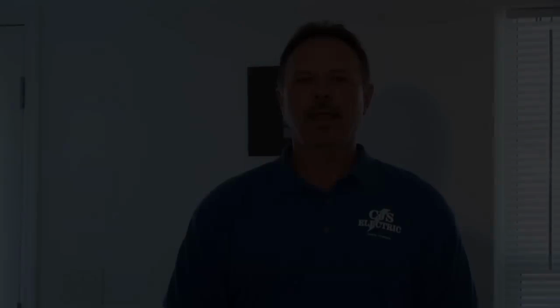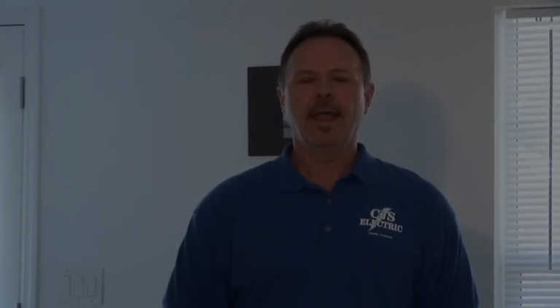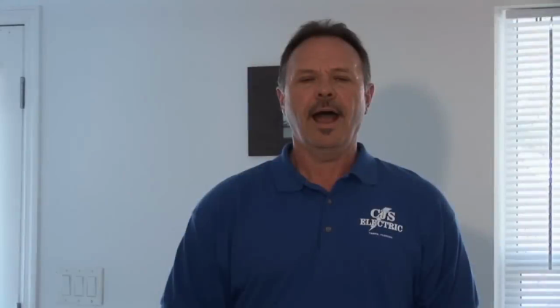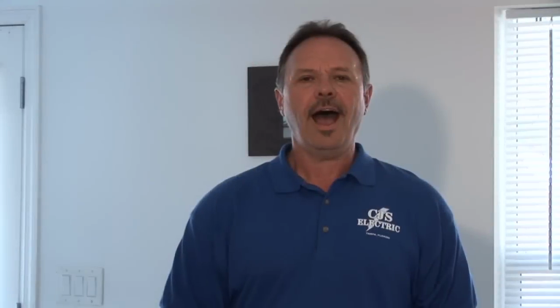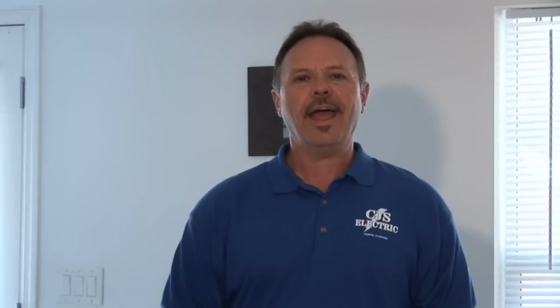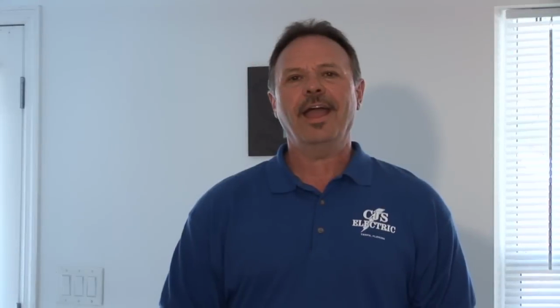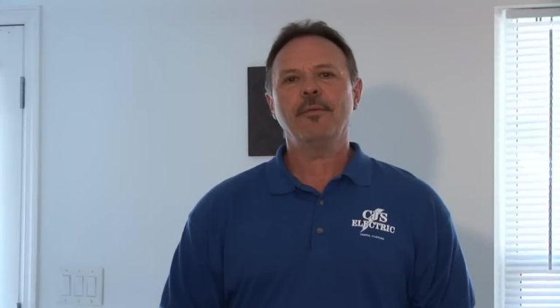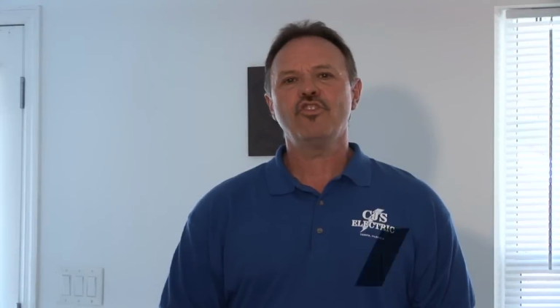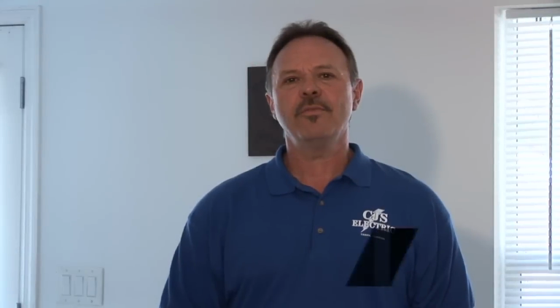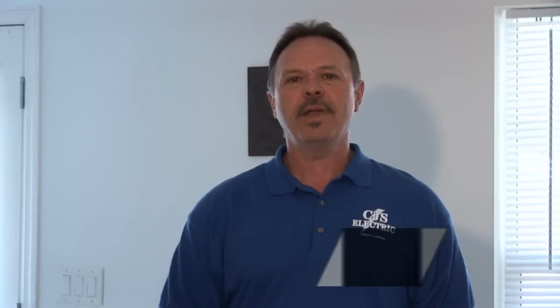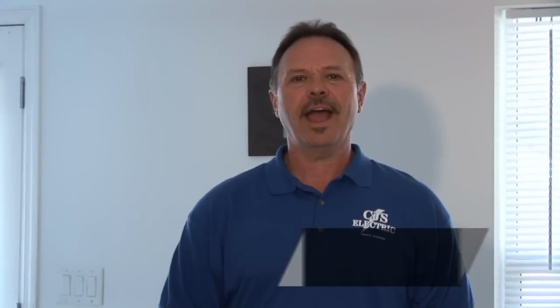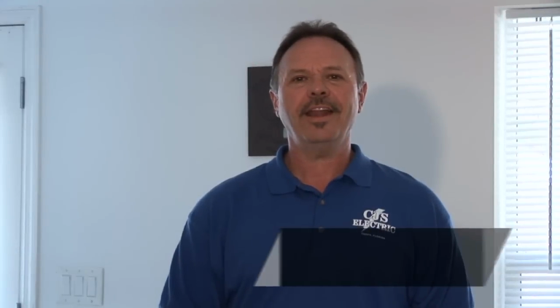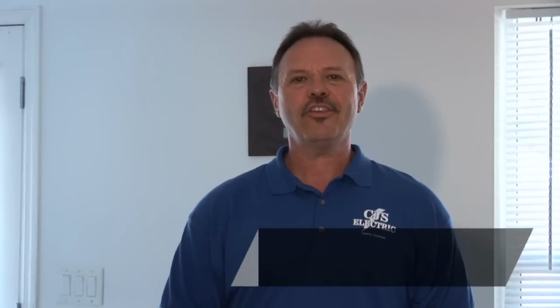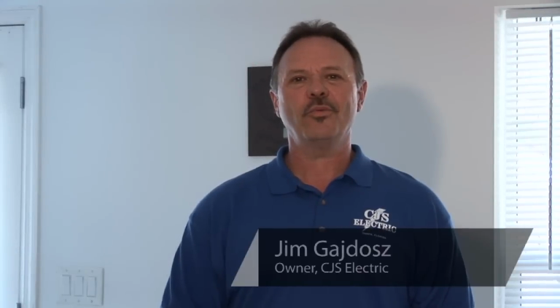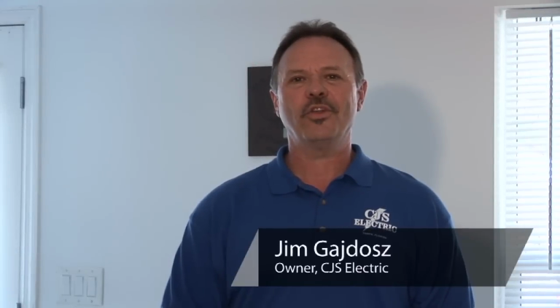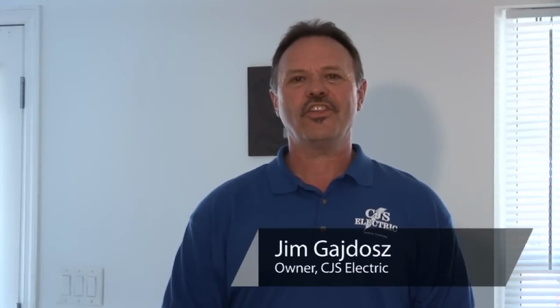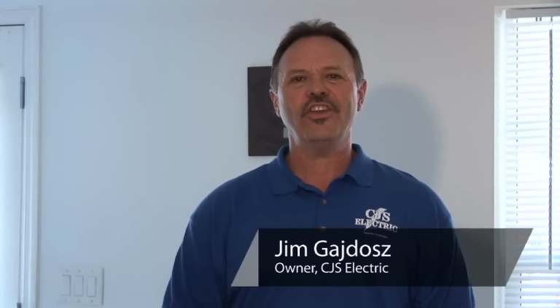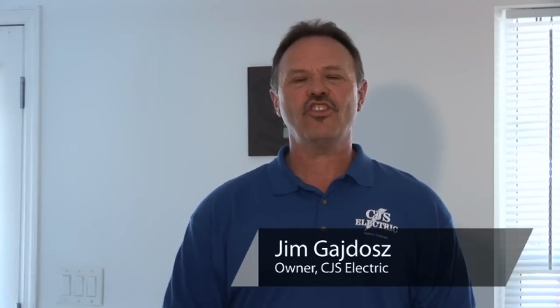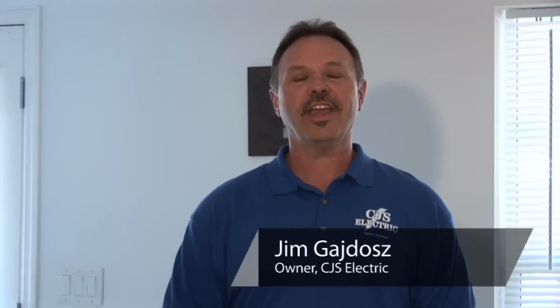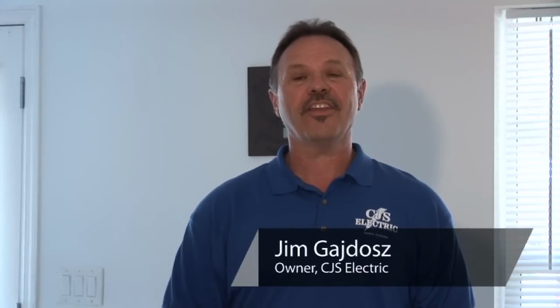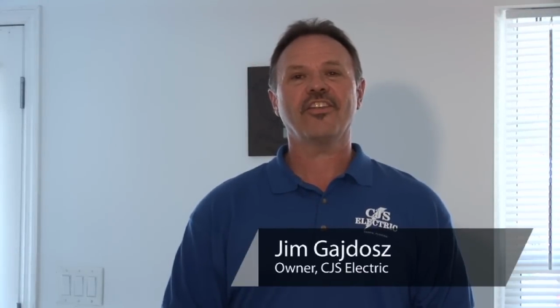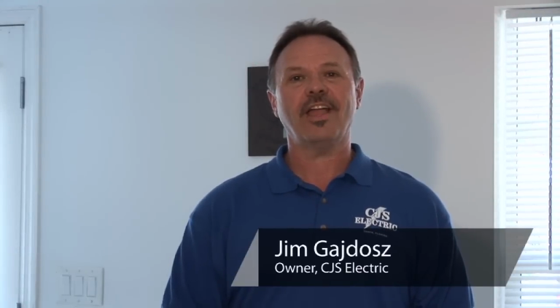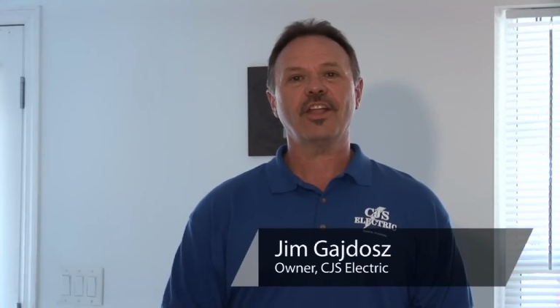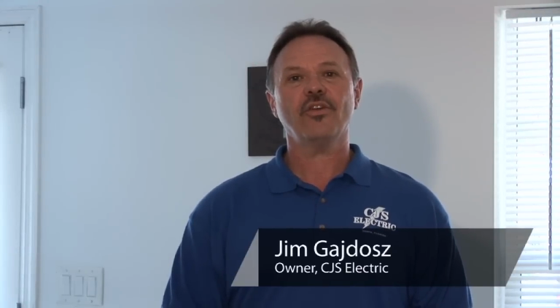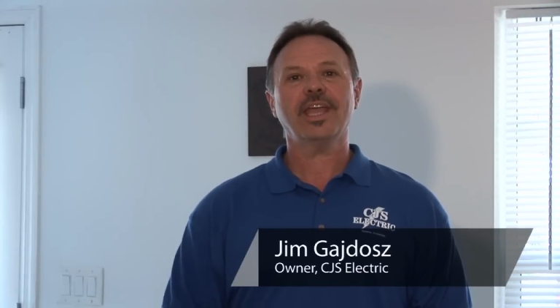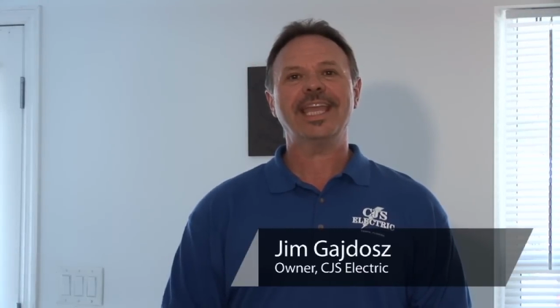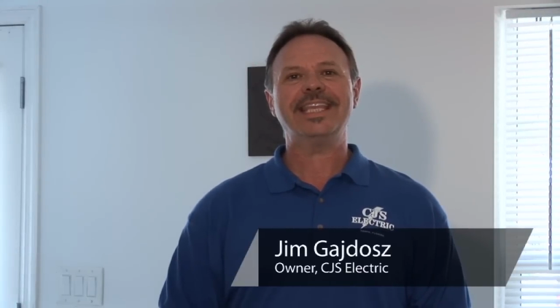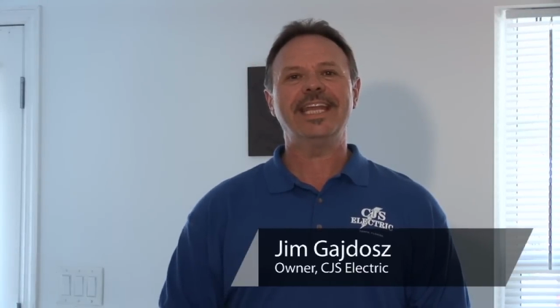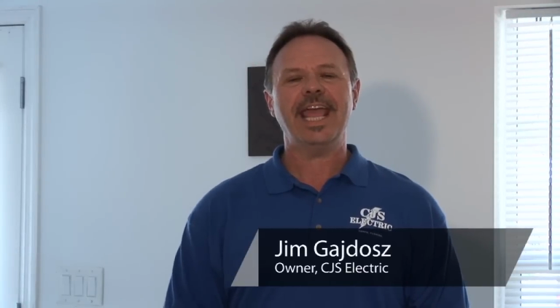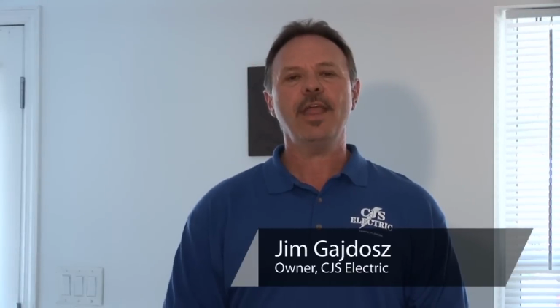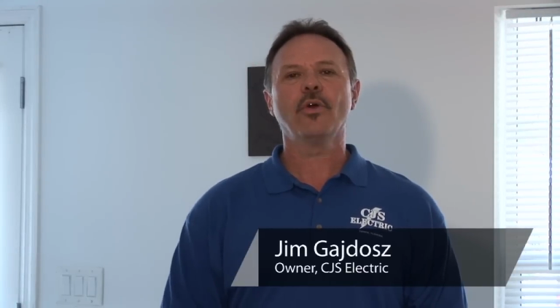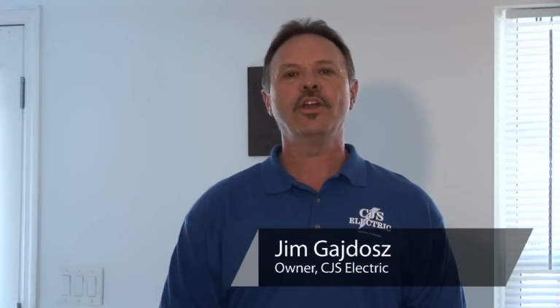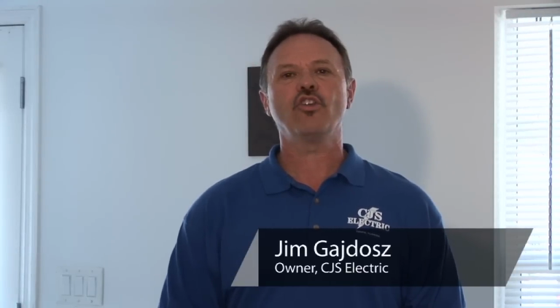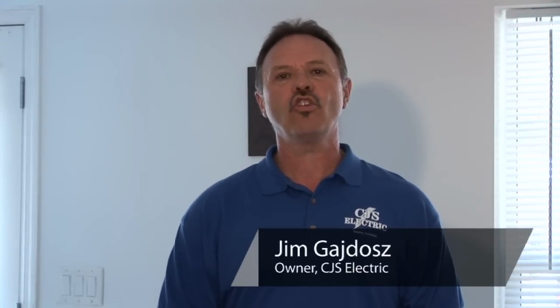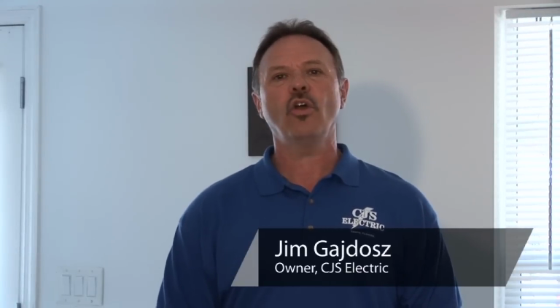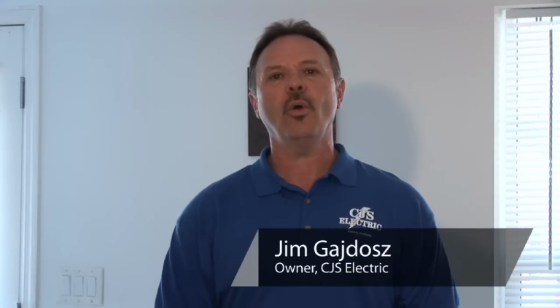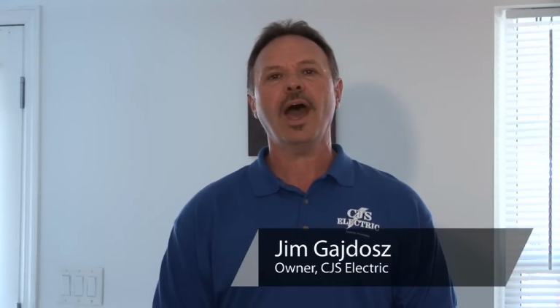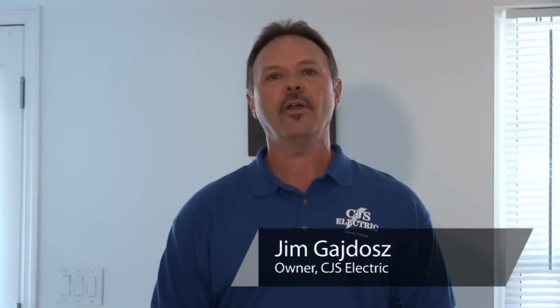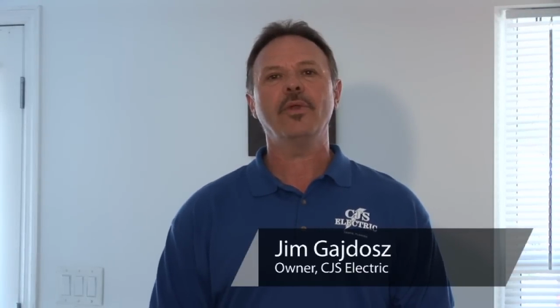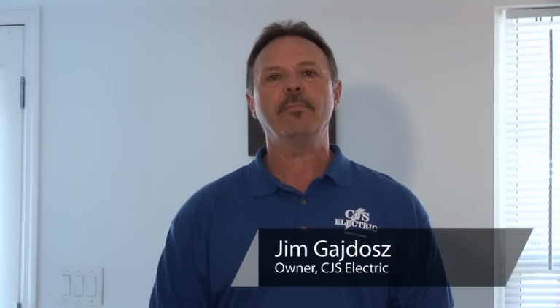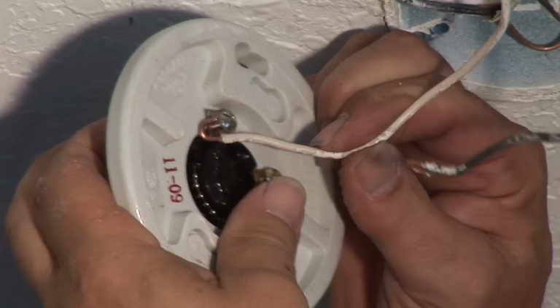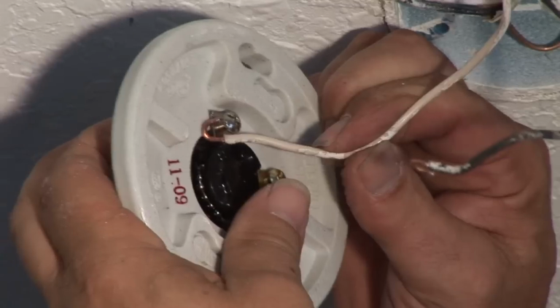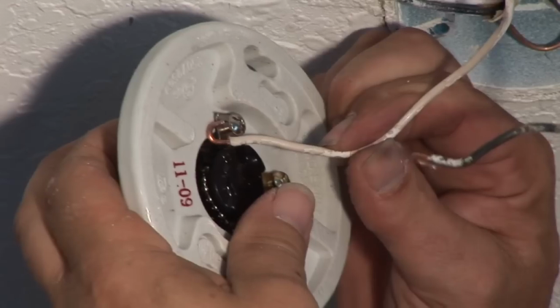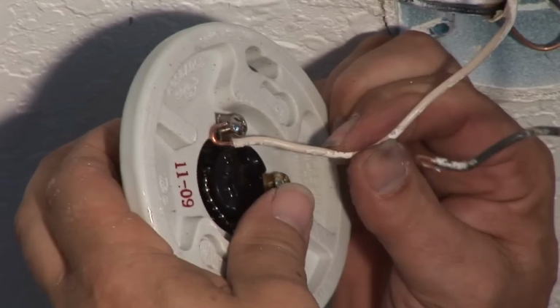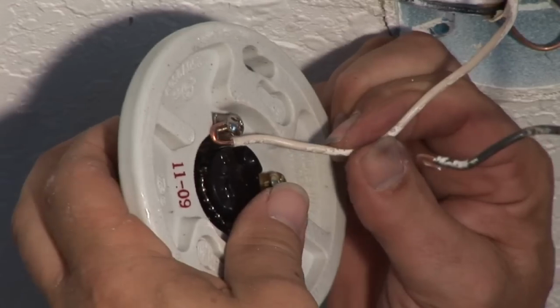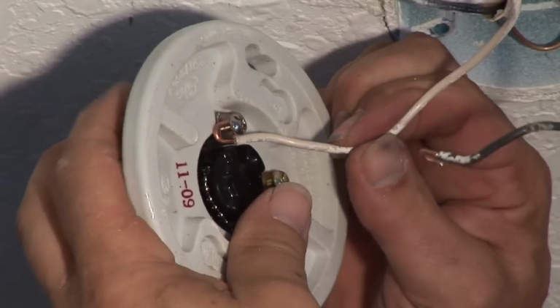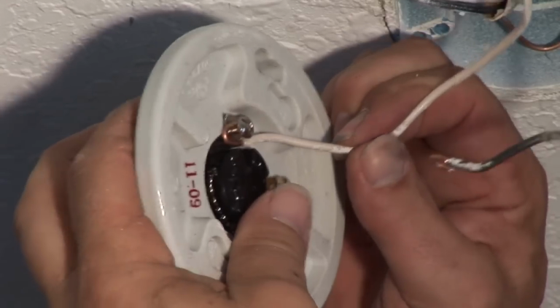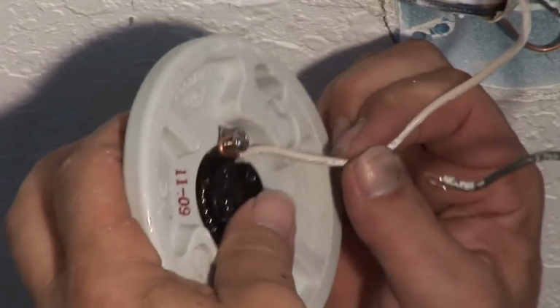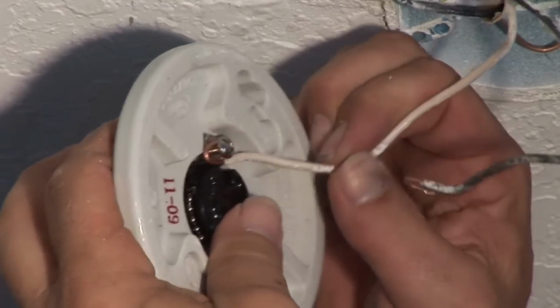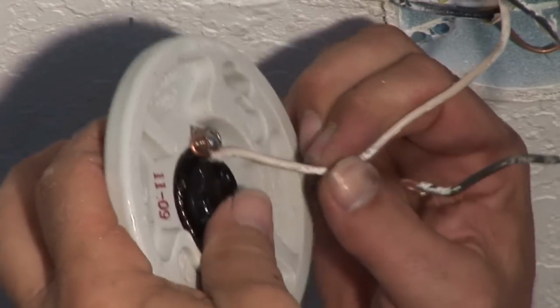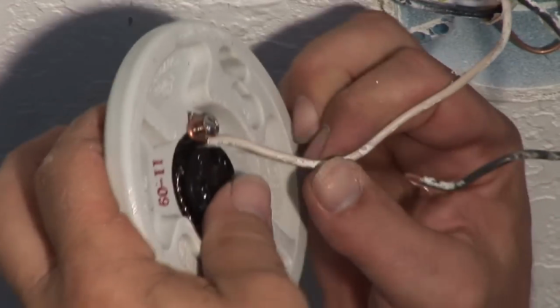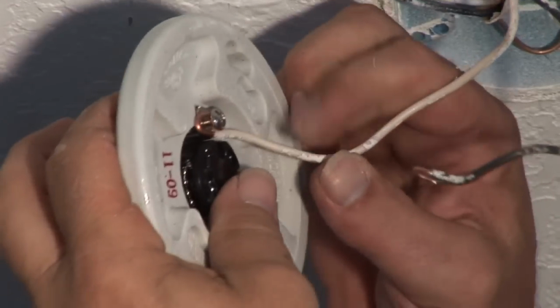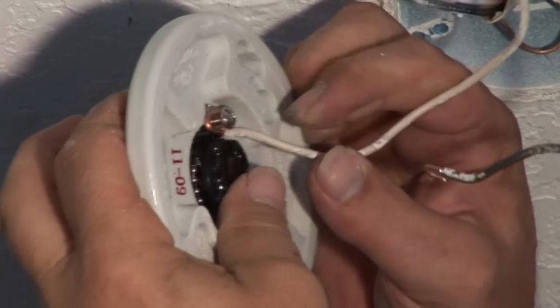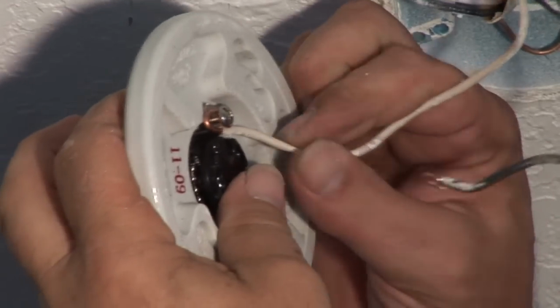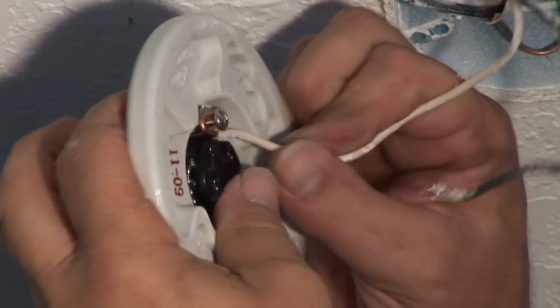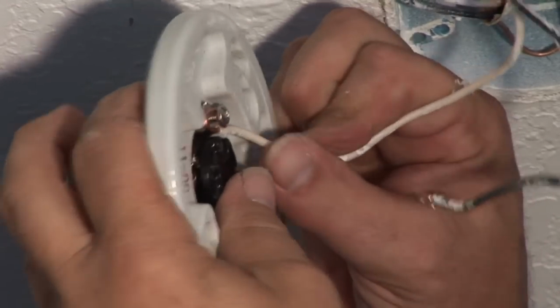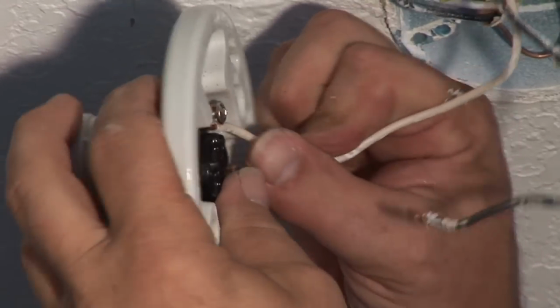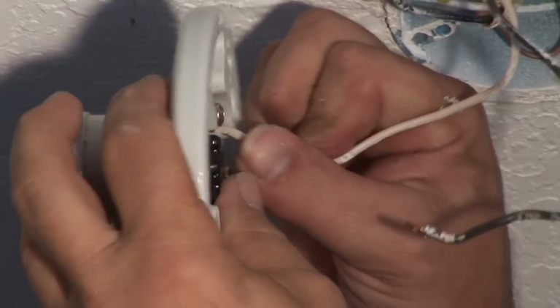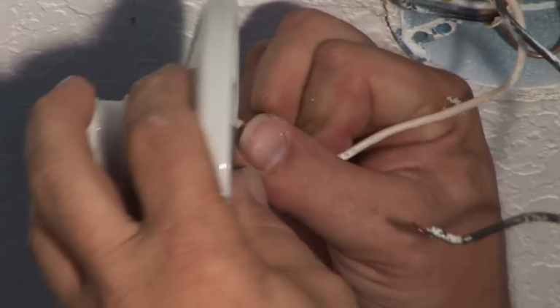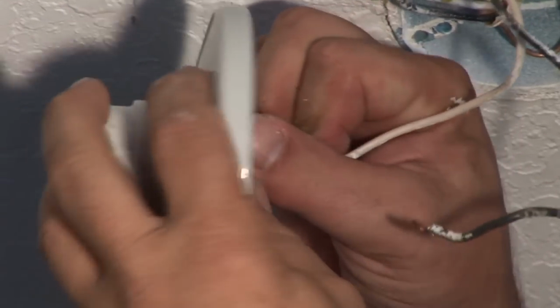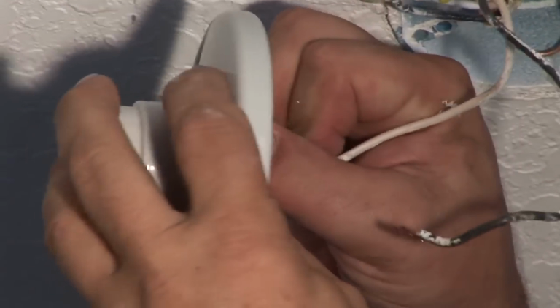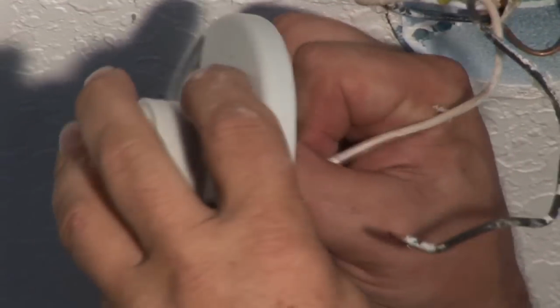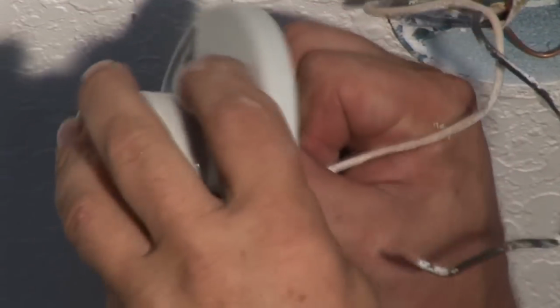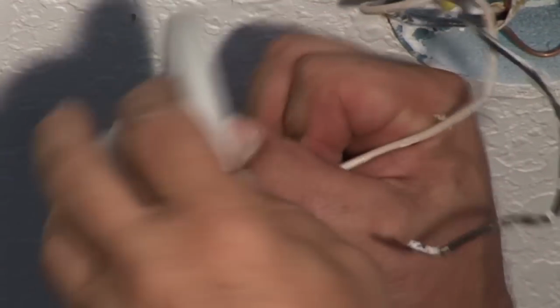Hi, I'm Jim Guidus with CJS Electric. Today we're going to show you how to replace a ceiling mounted pull chain light fixture.